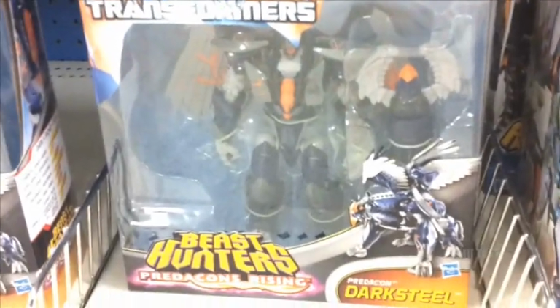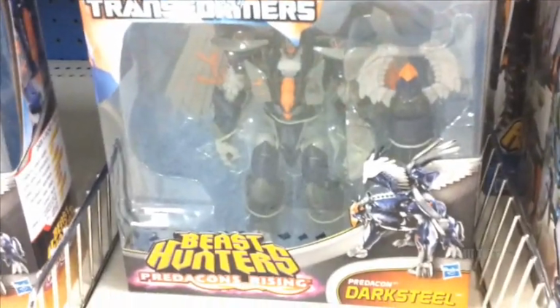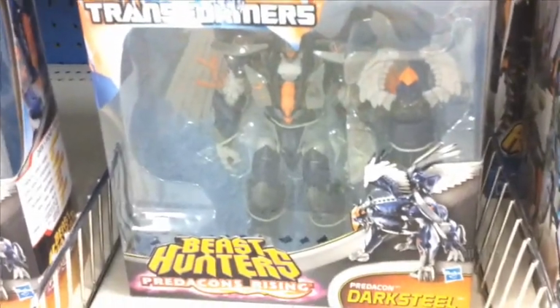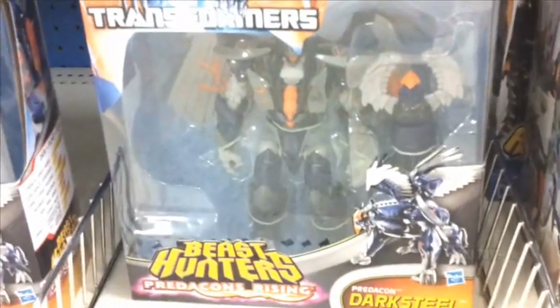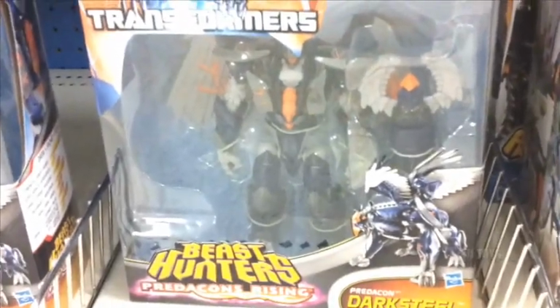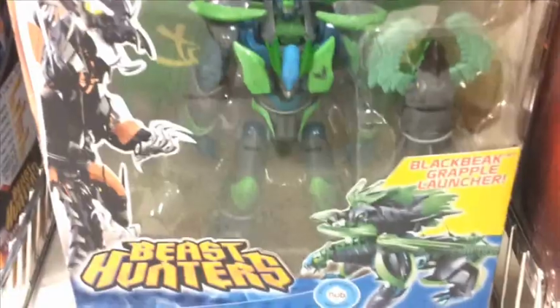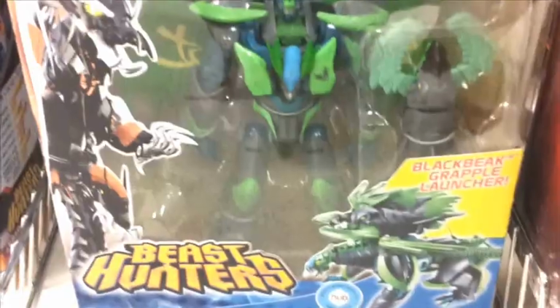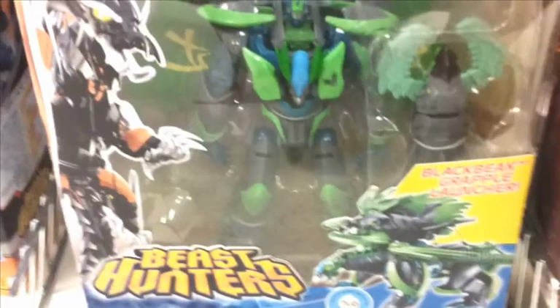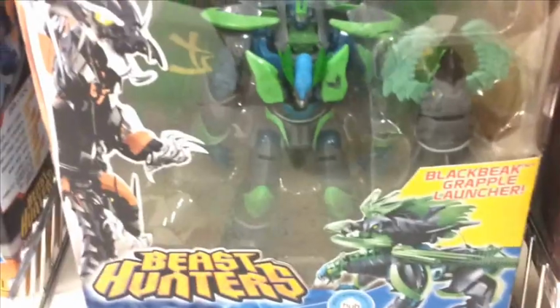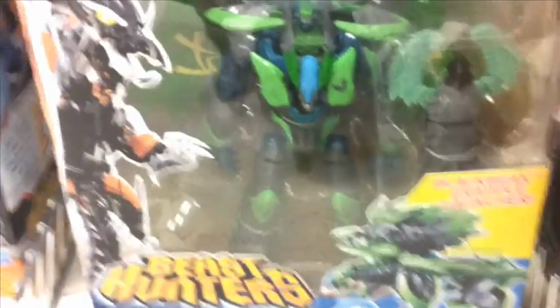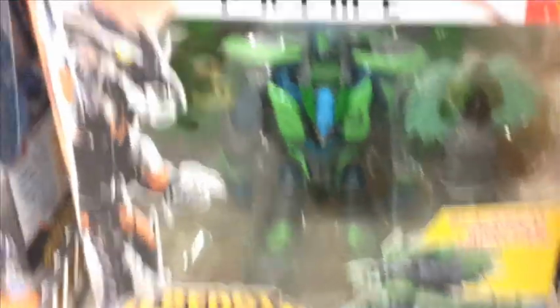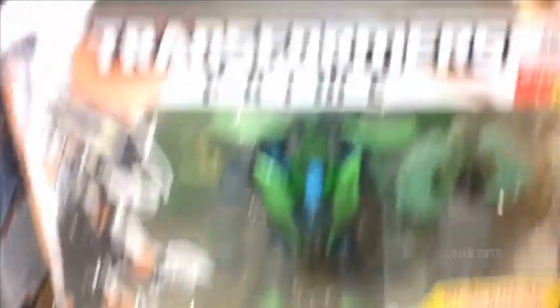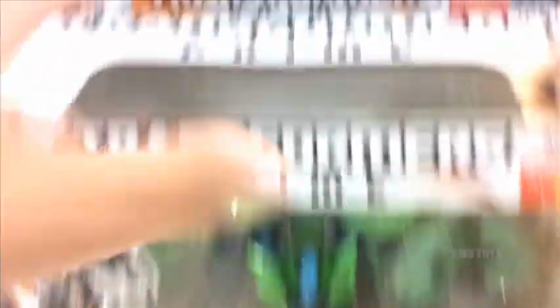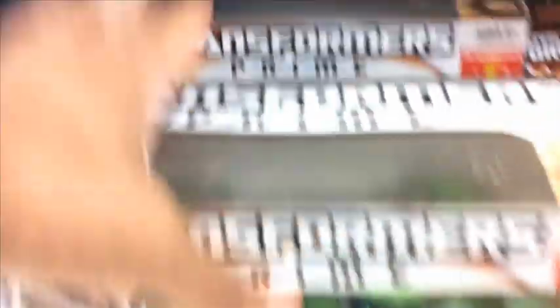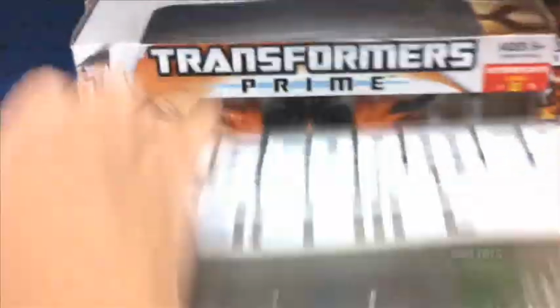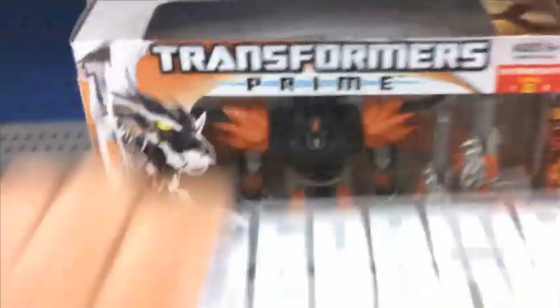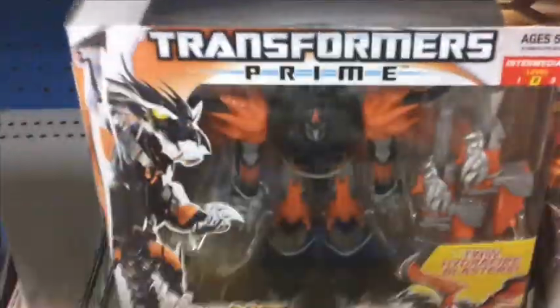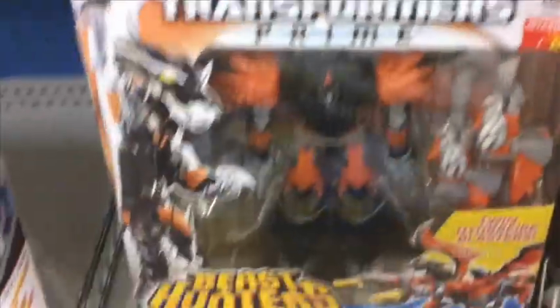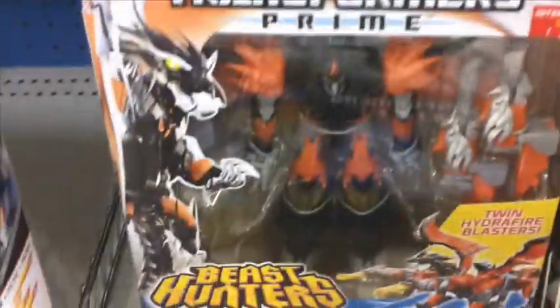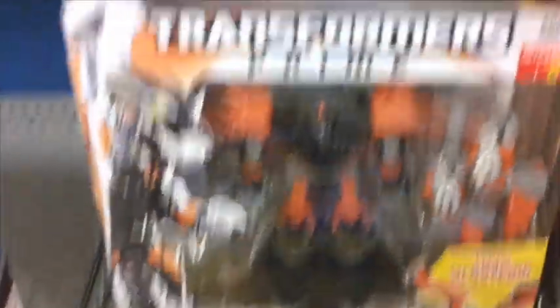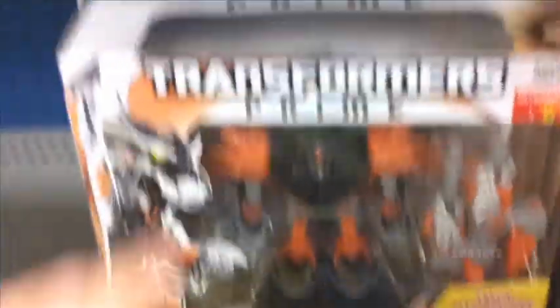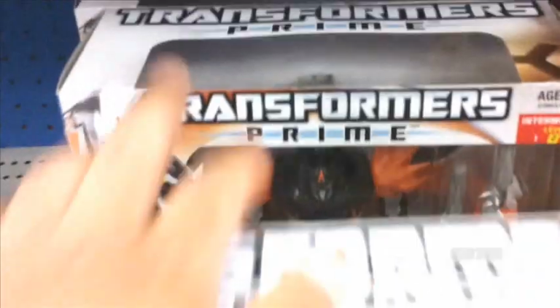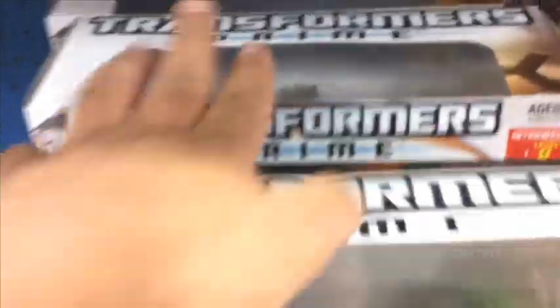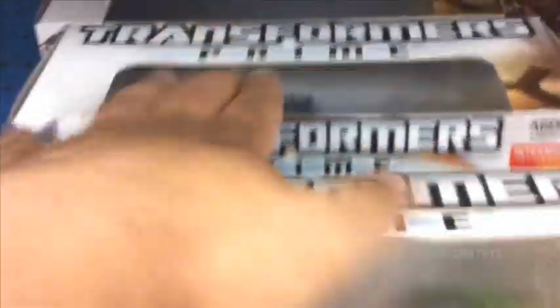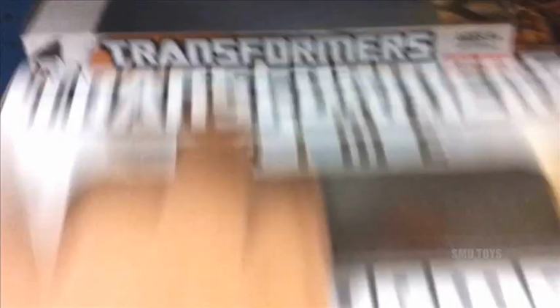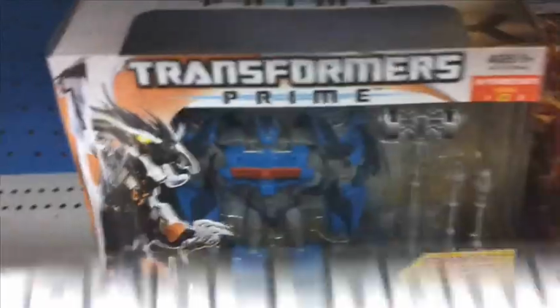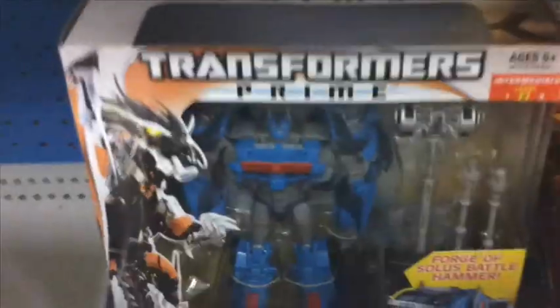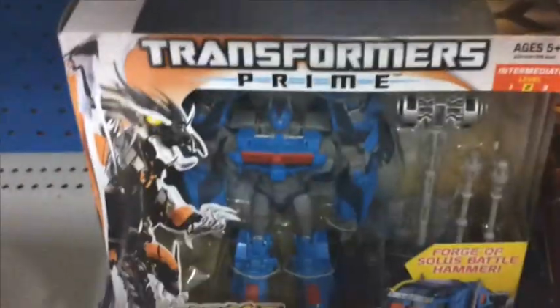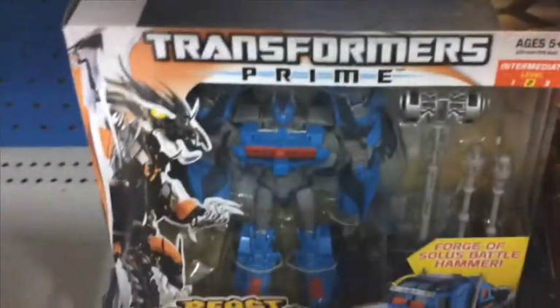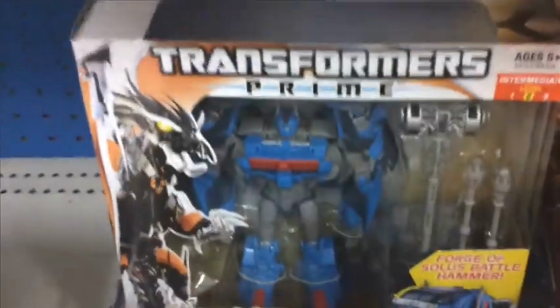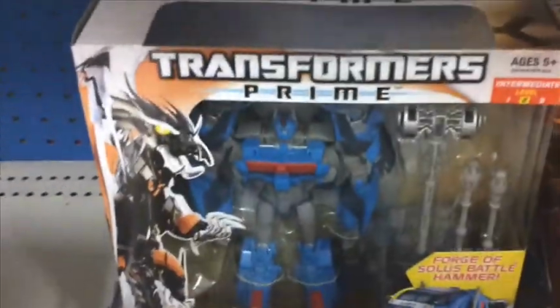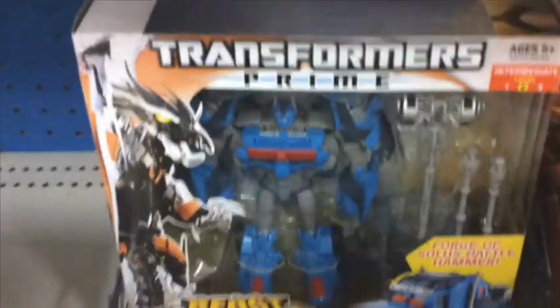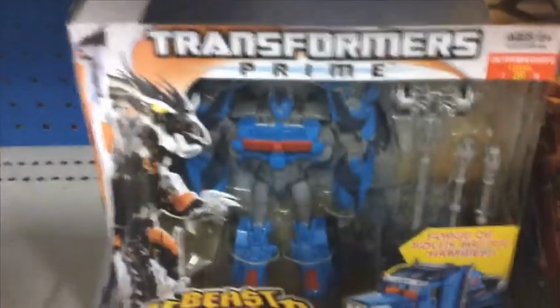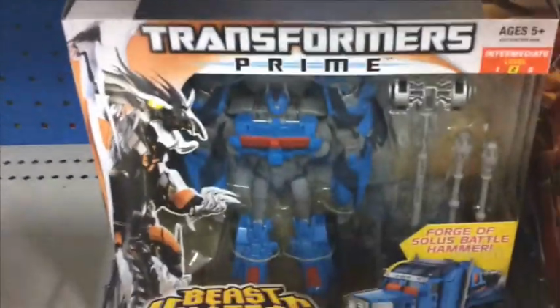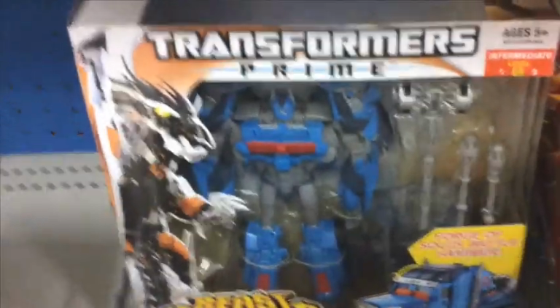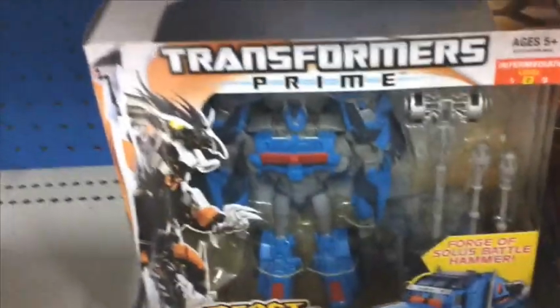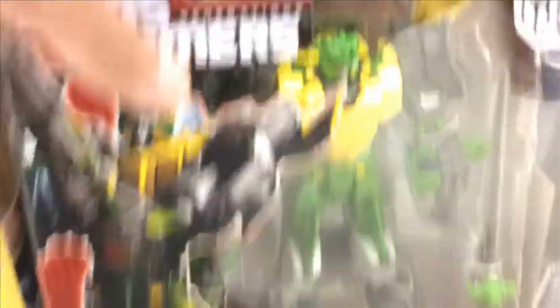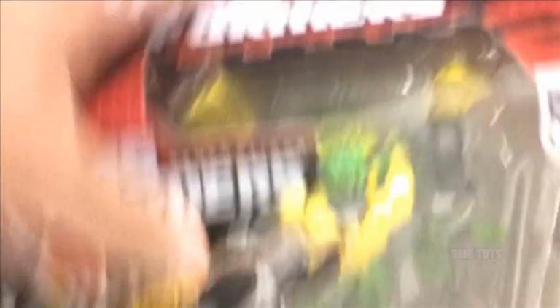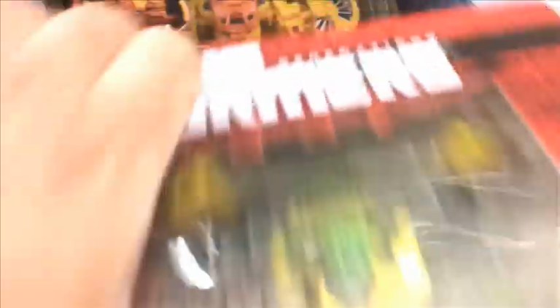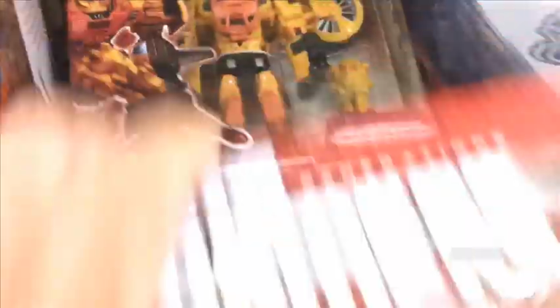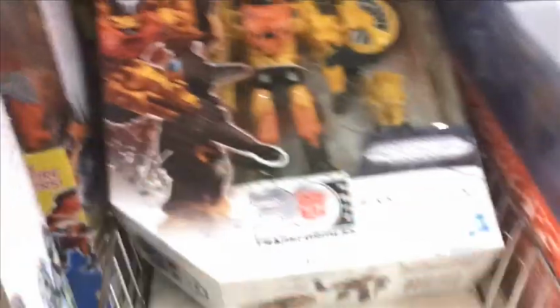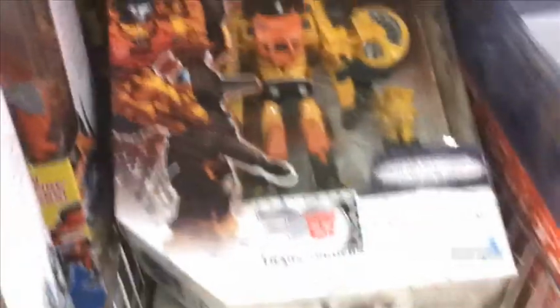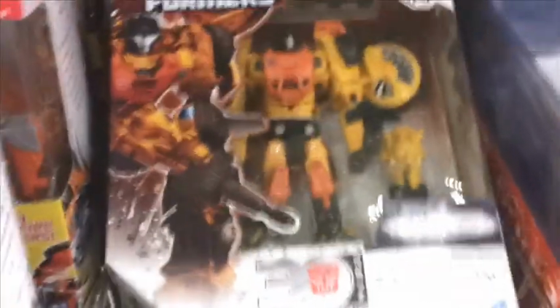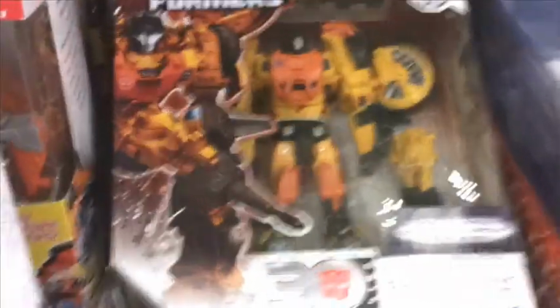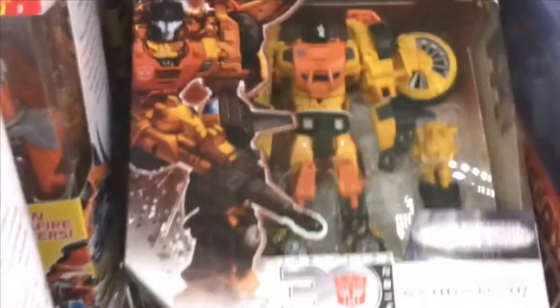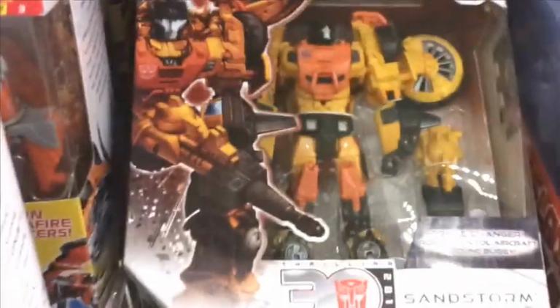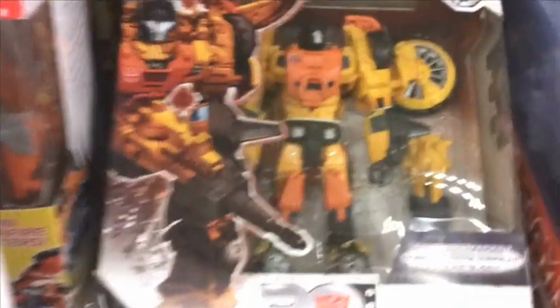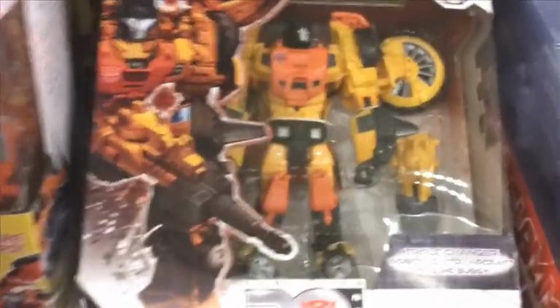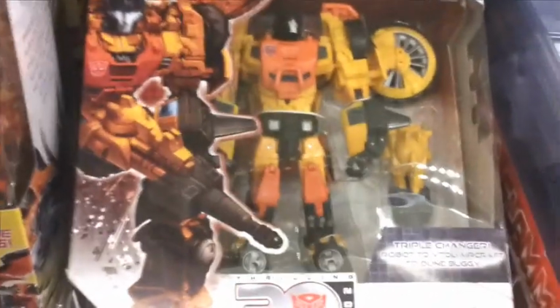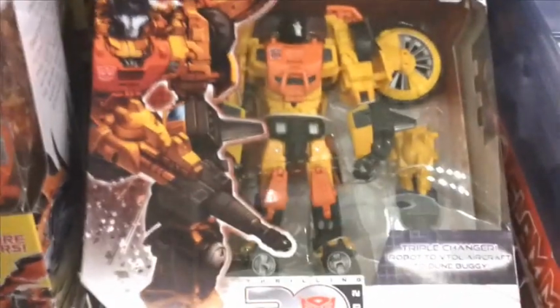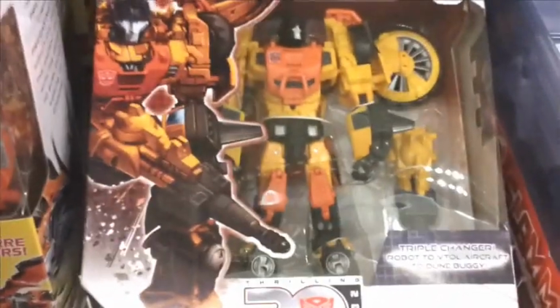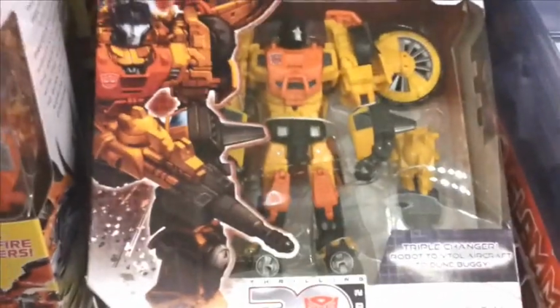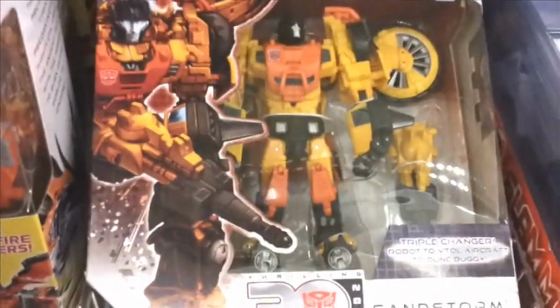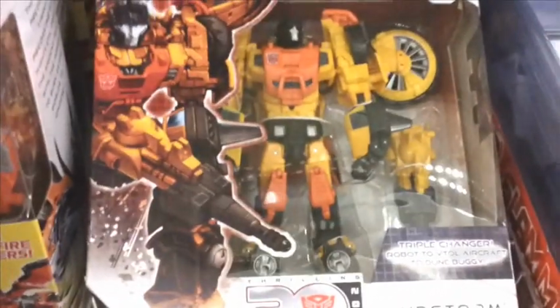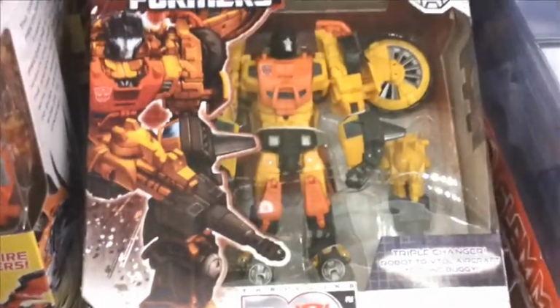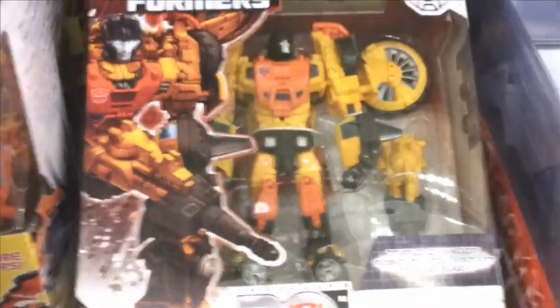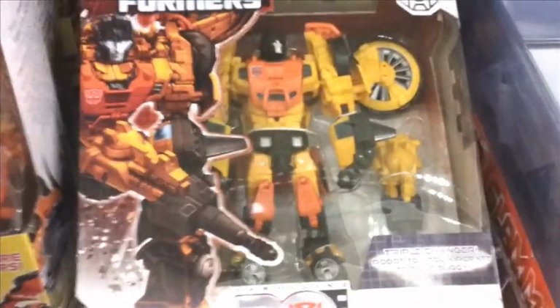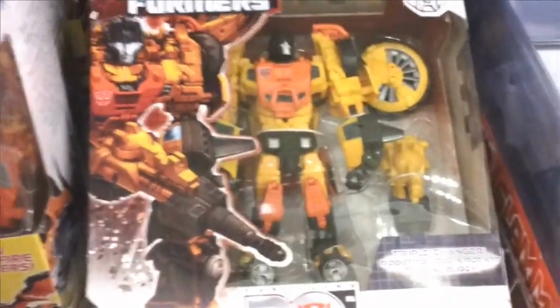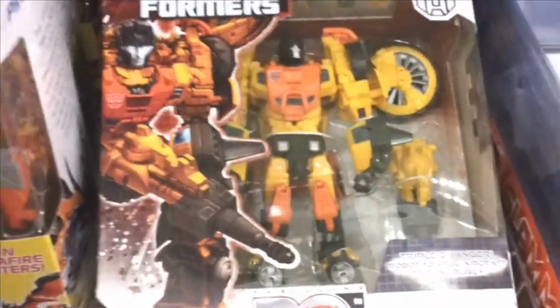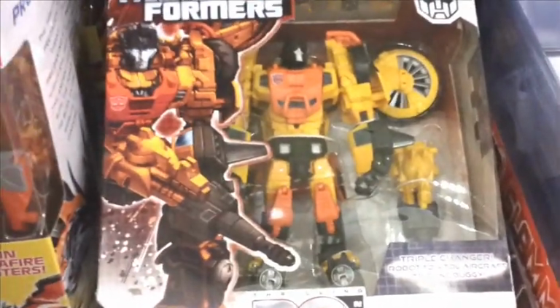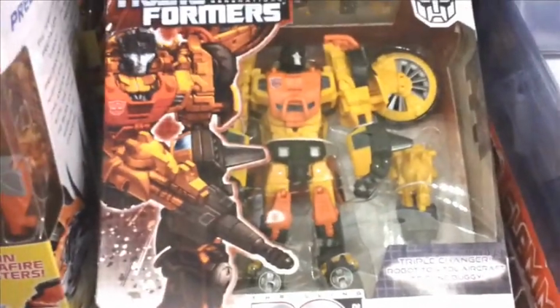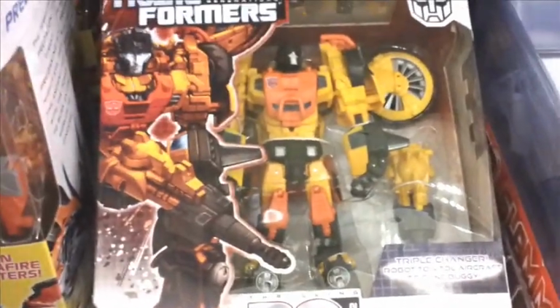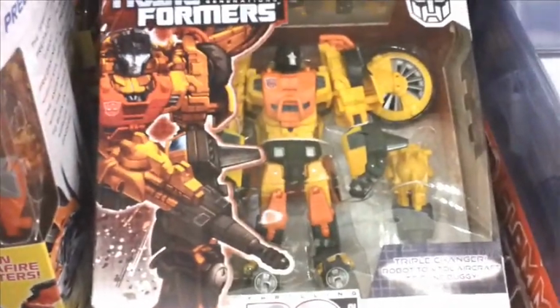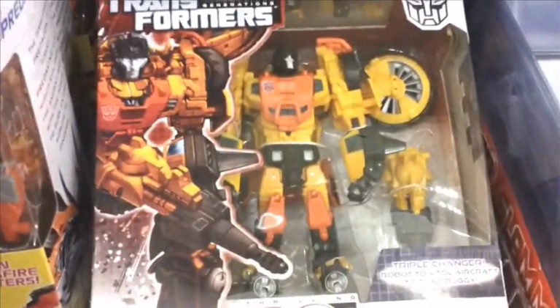Dark Steel, Grimwing, Predaking, Ultra Magnus, Springer, and they've even got Sandstorm. That's pretty cool.